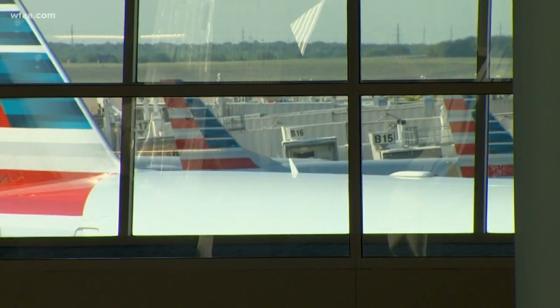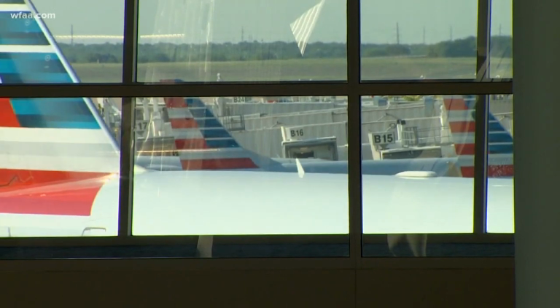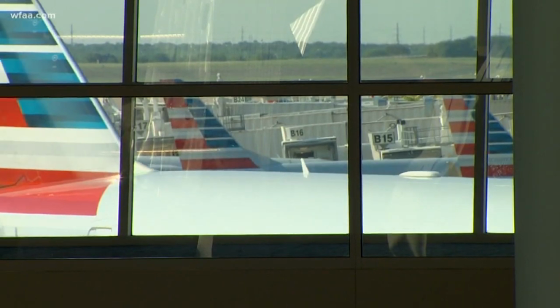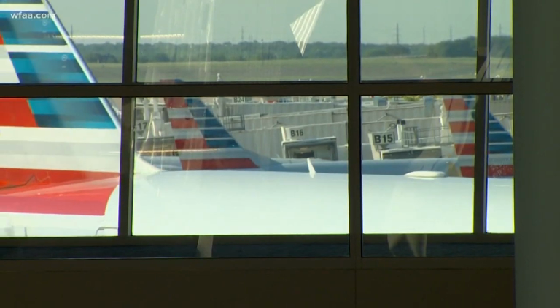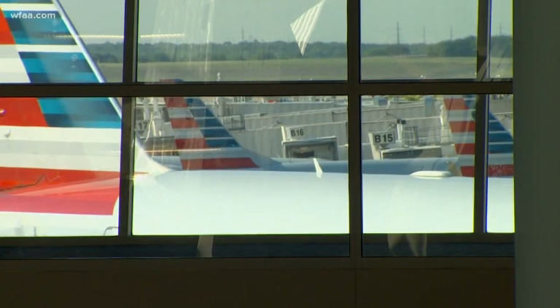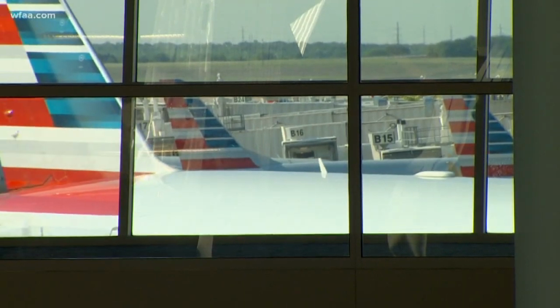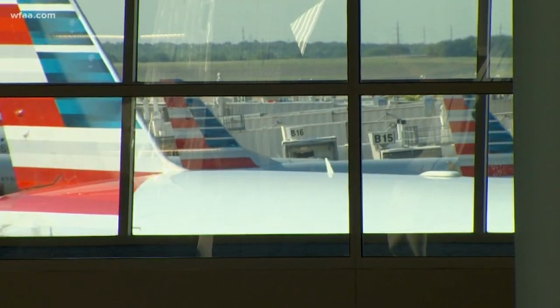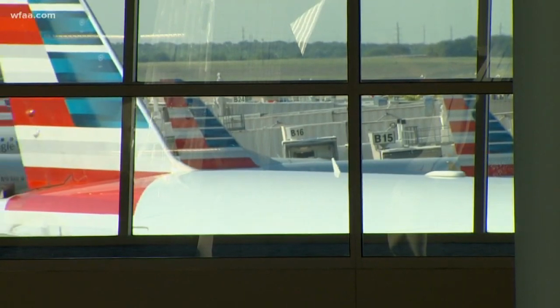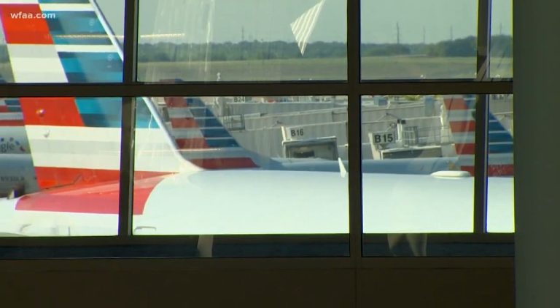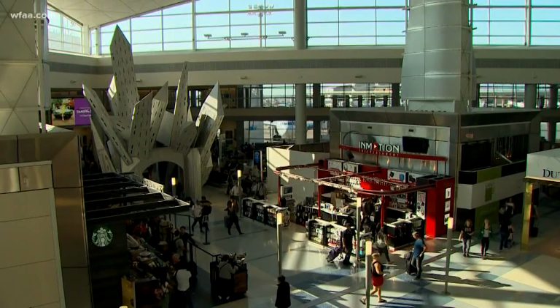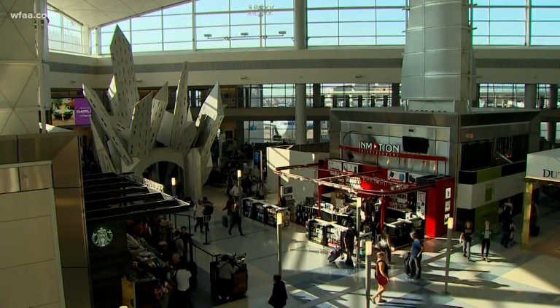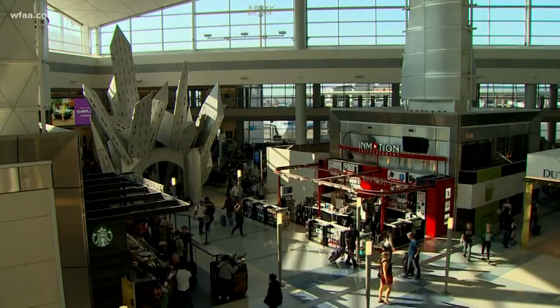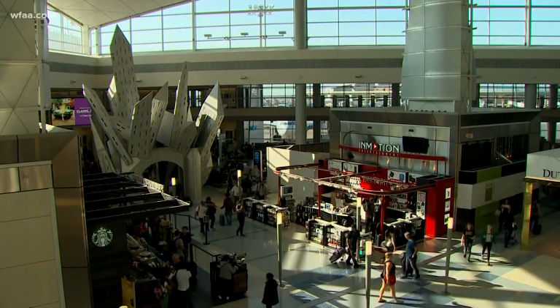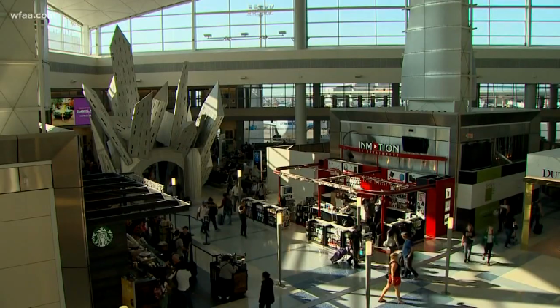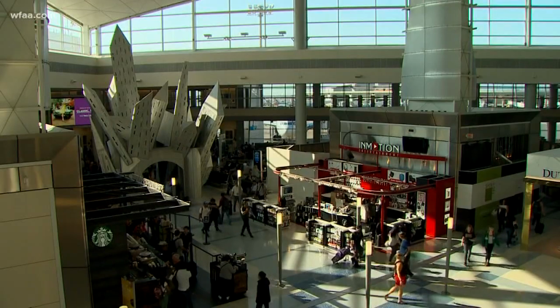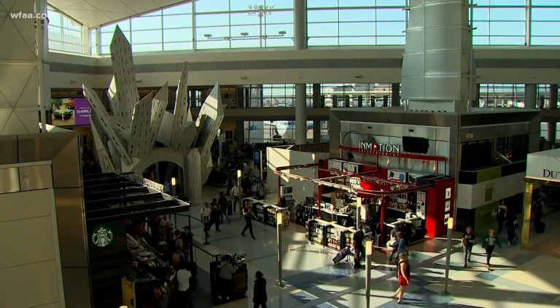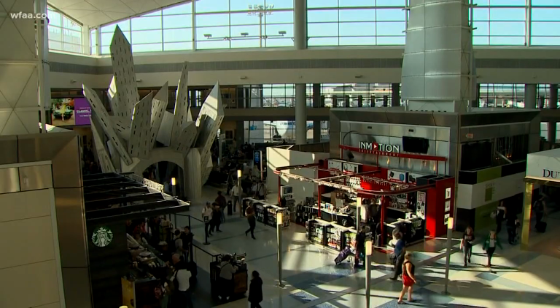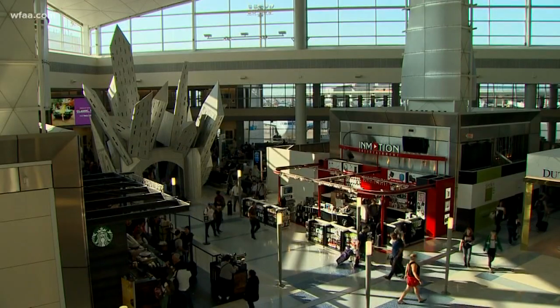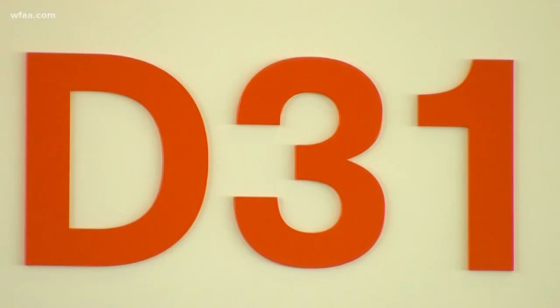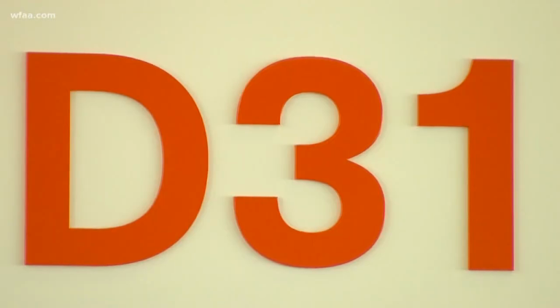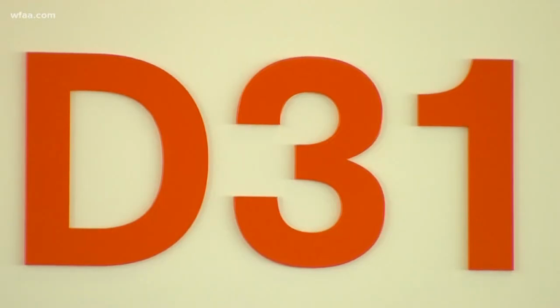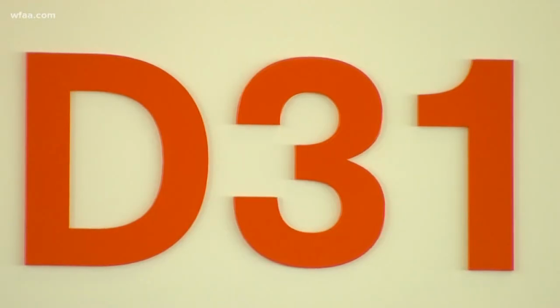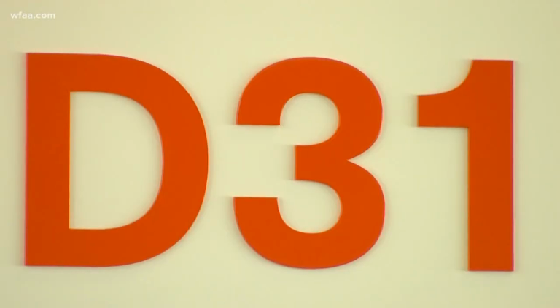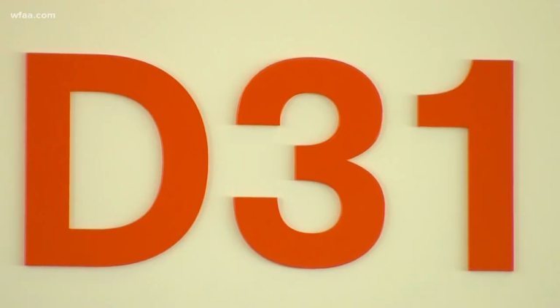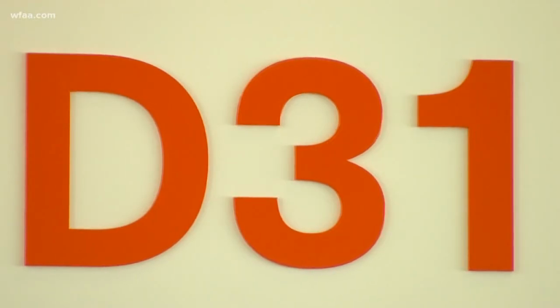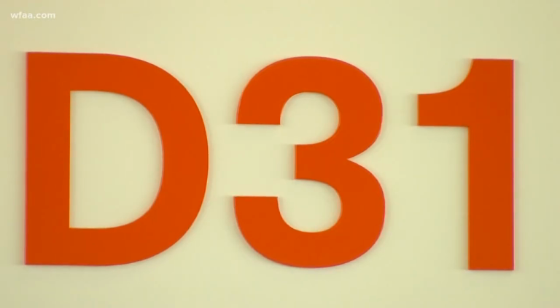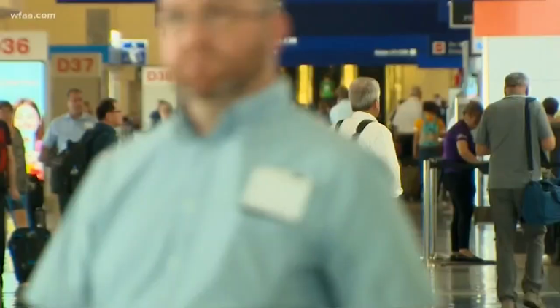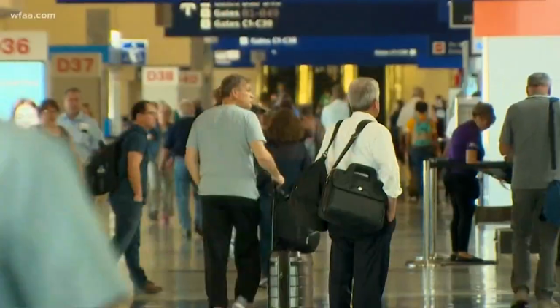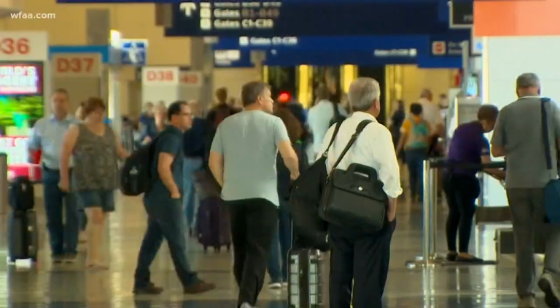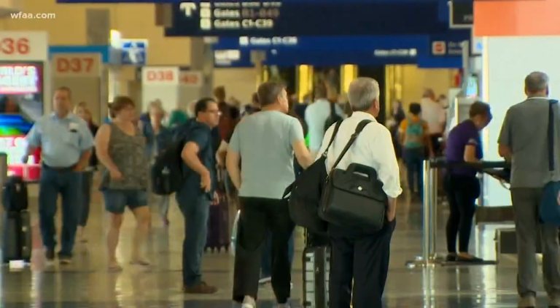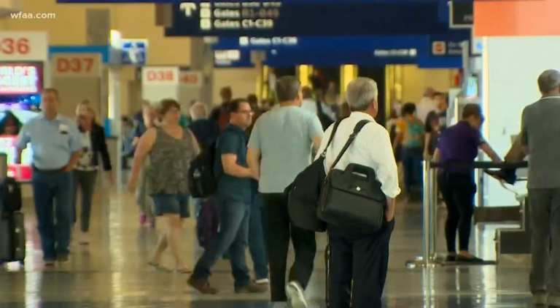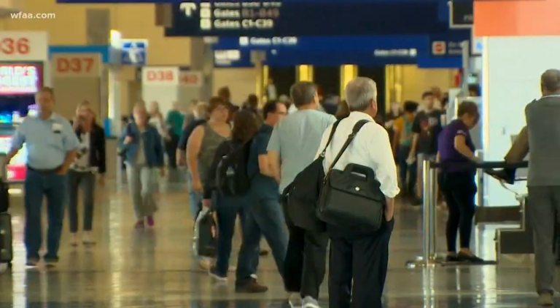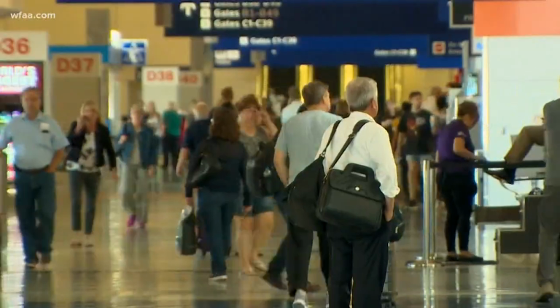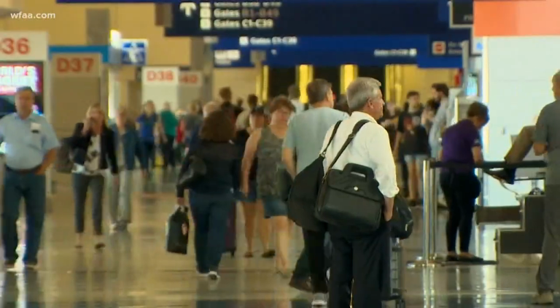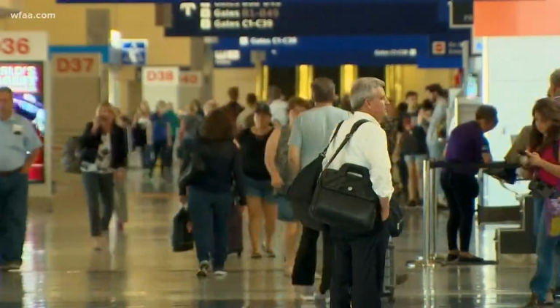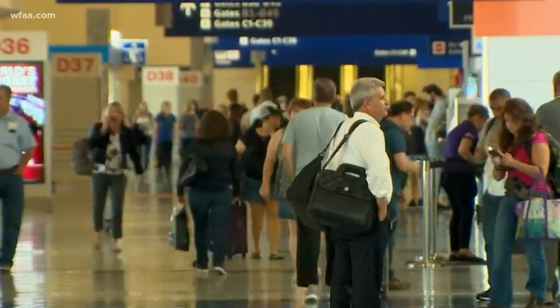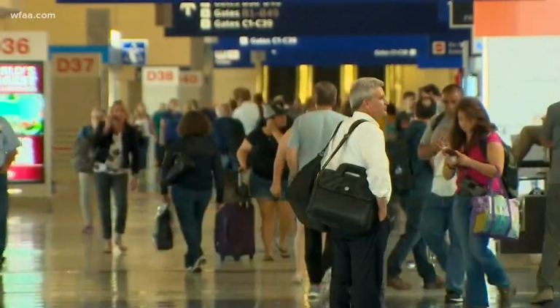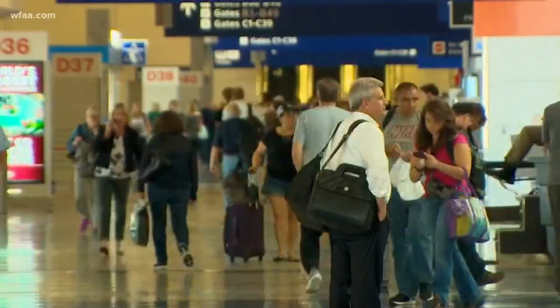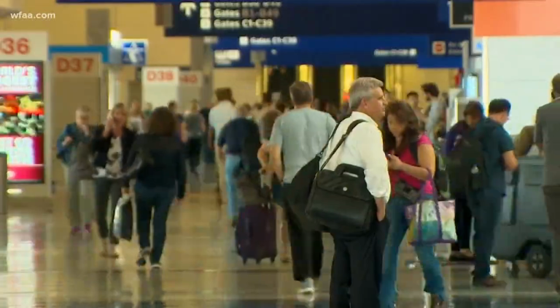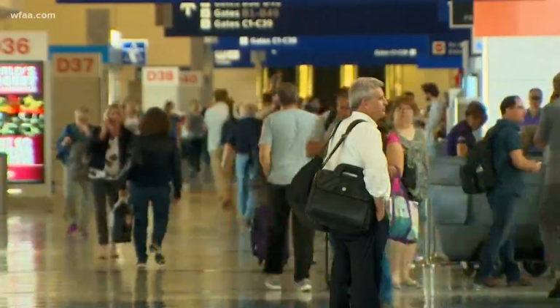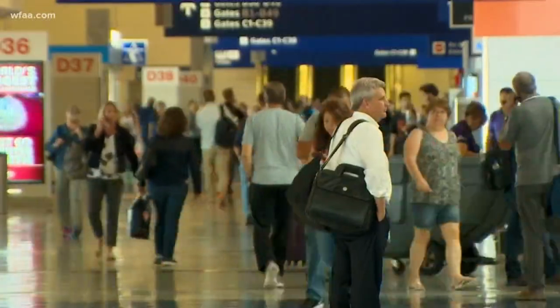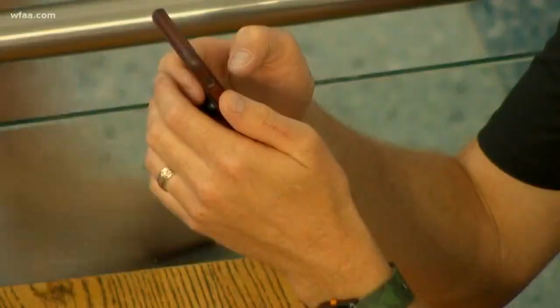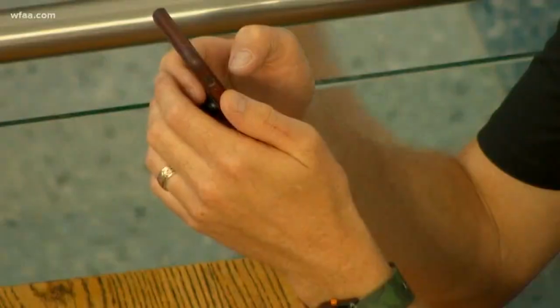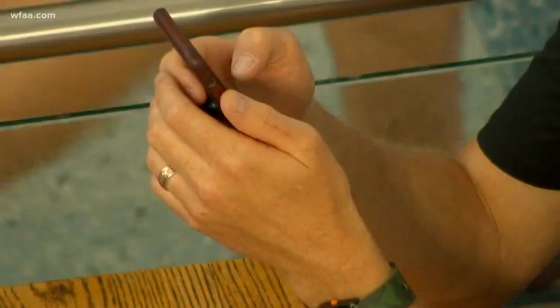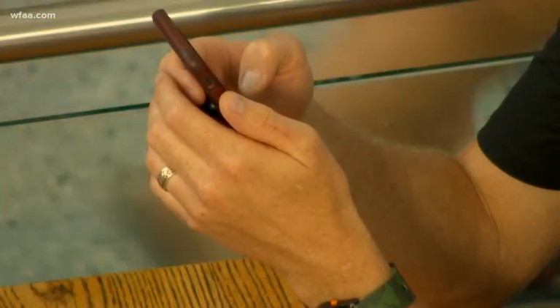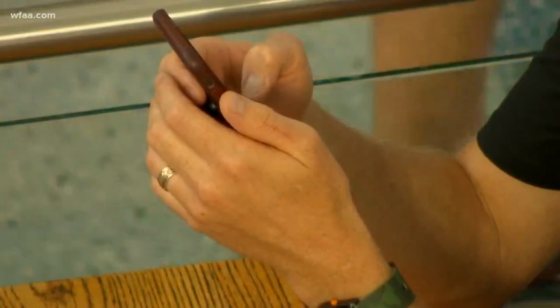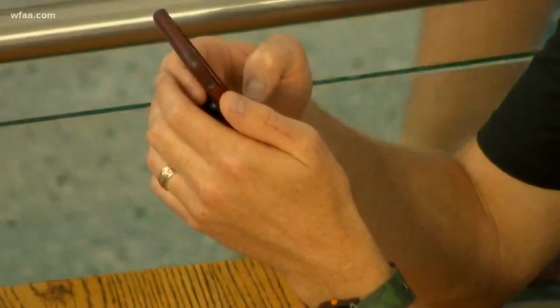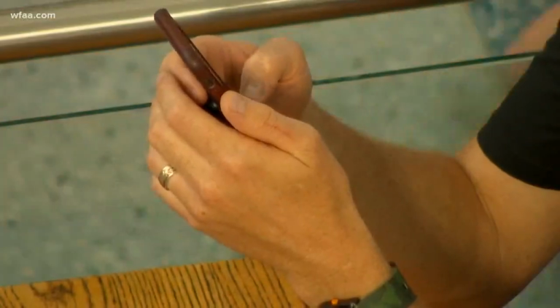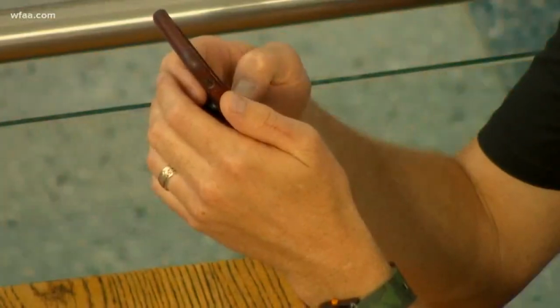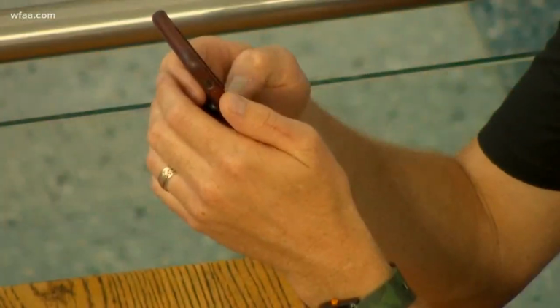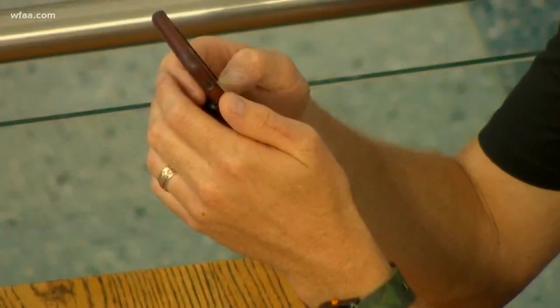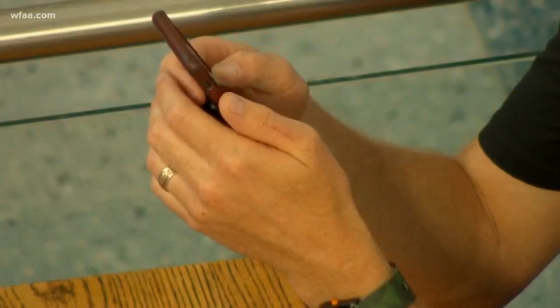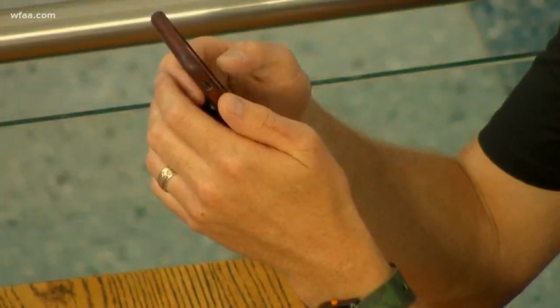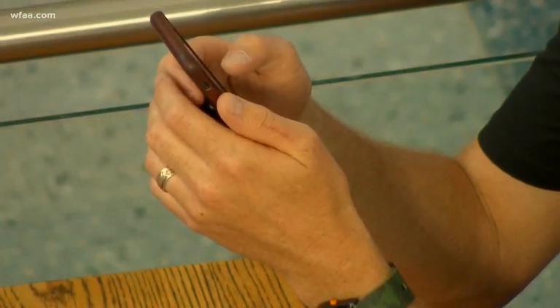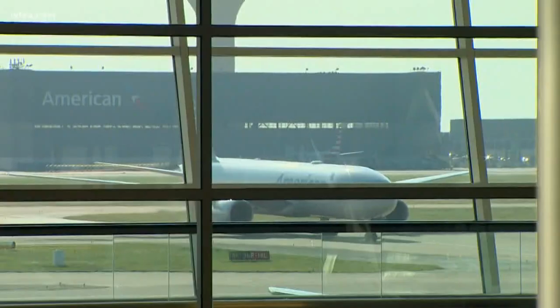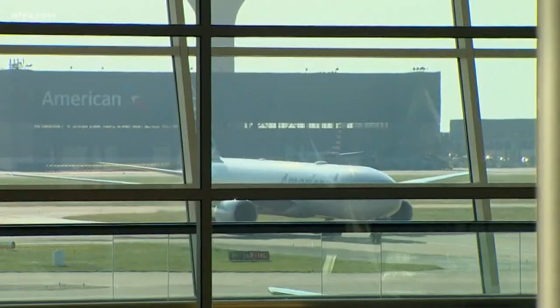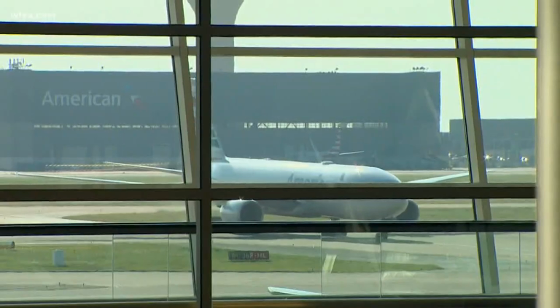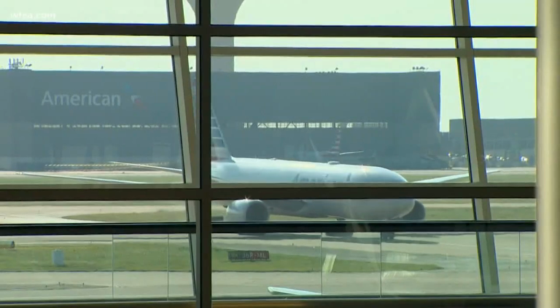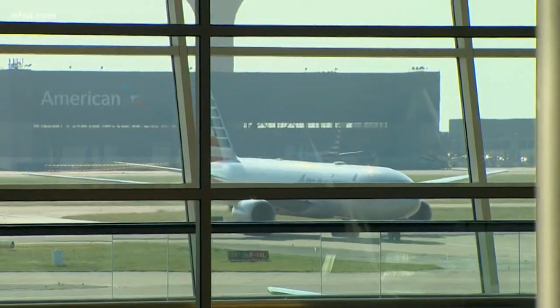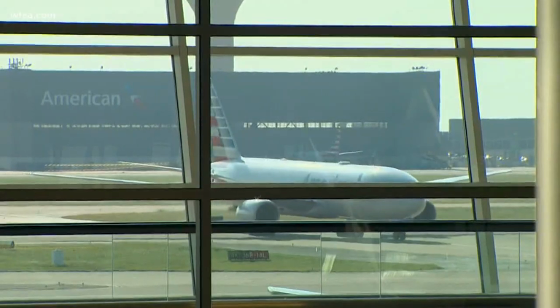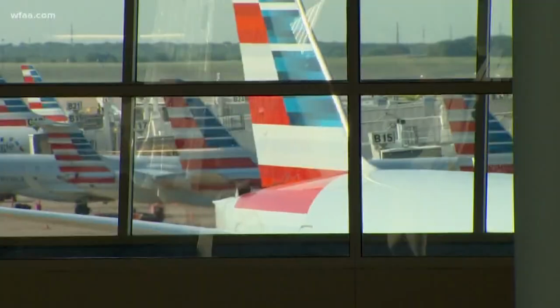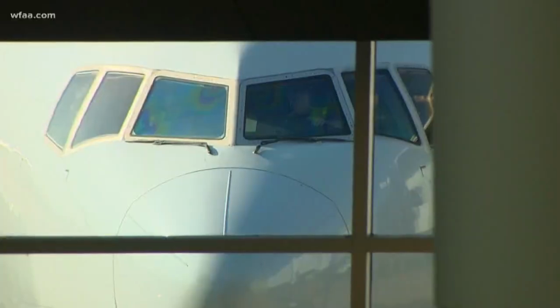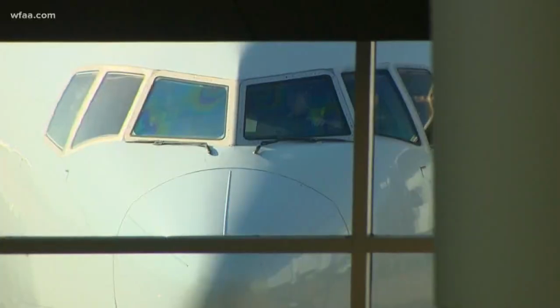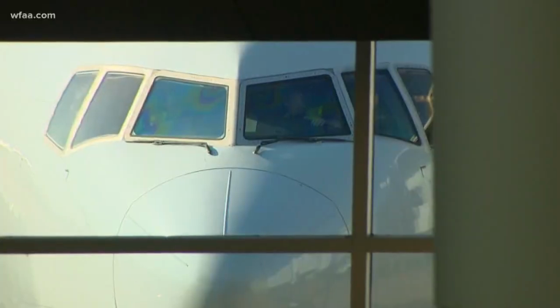DFW Airport thrives on numbers: 67 million passengers a year, more than 1,800 flights per day.